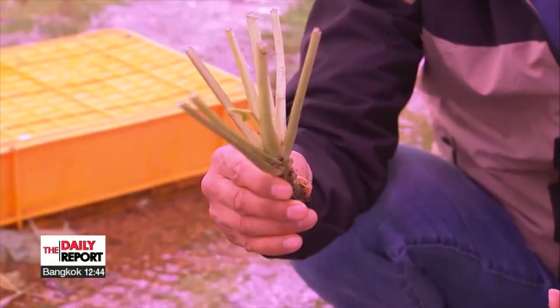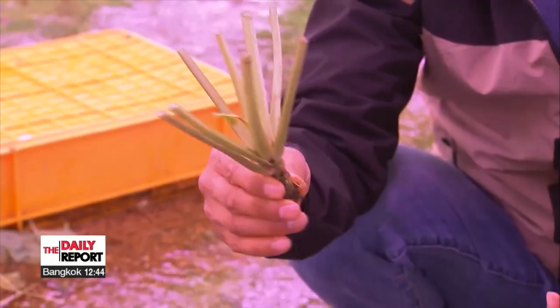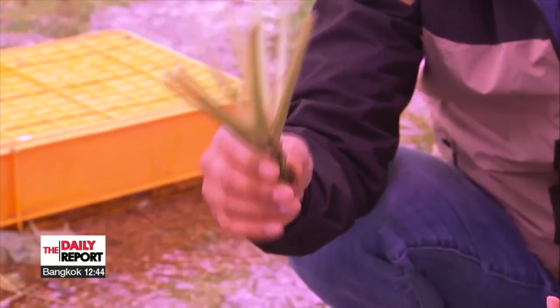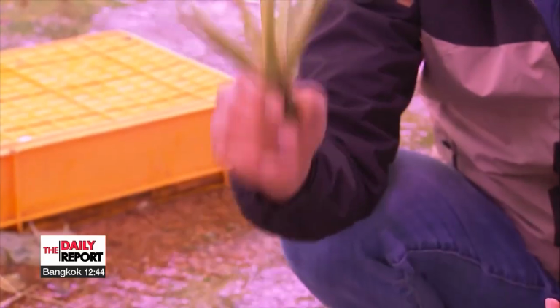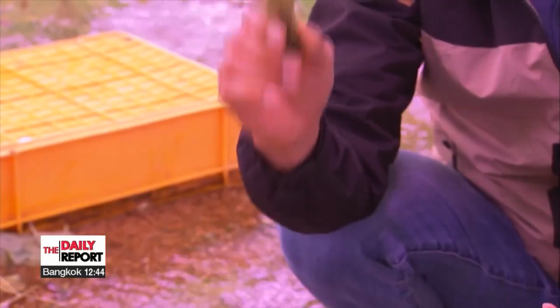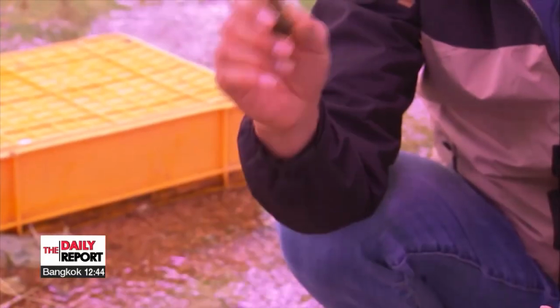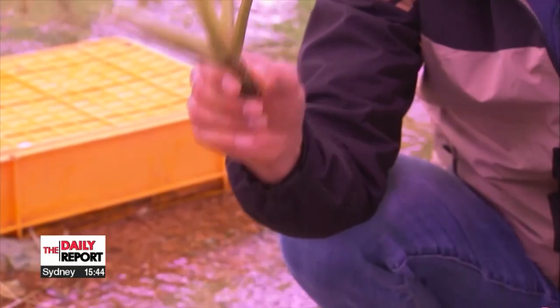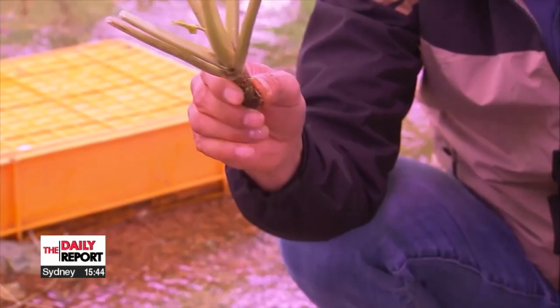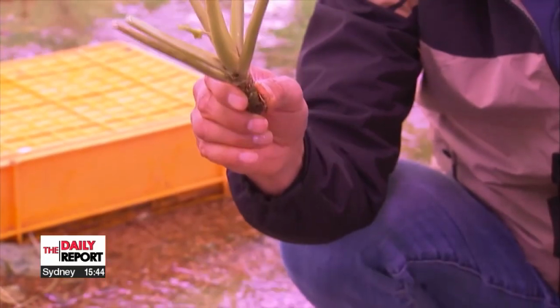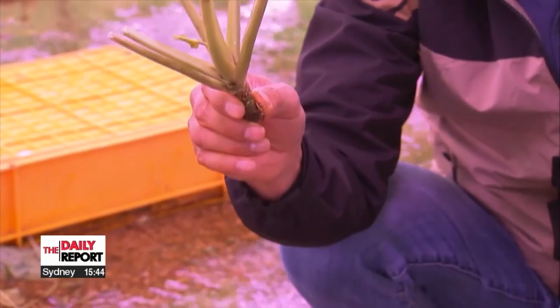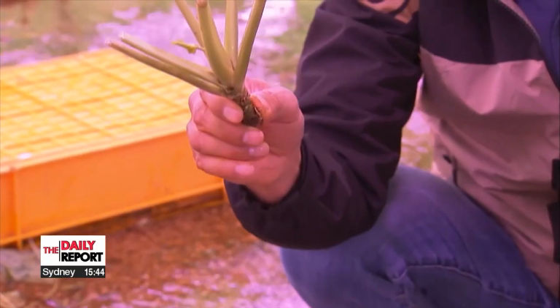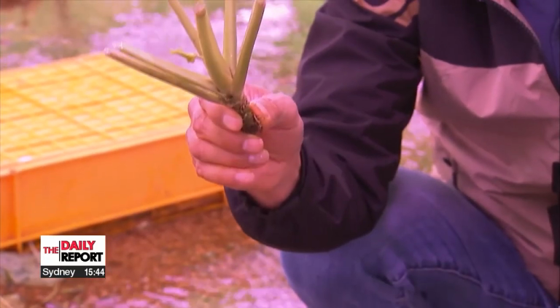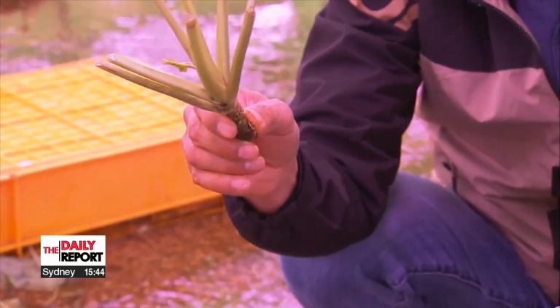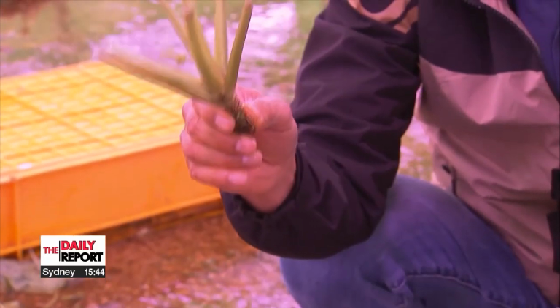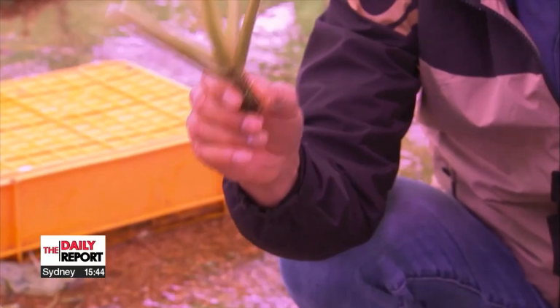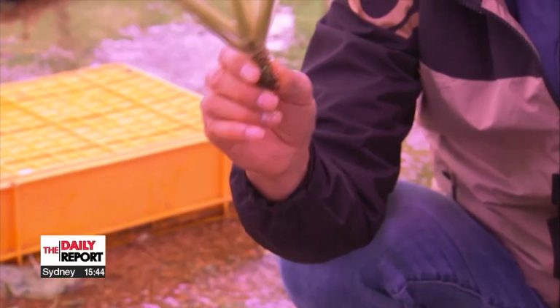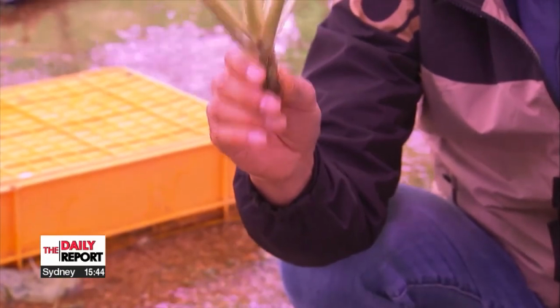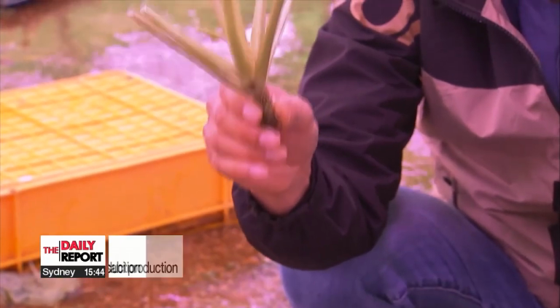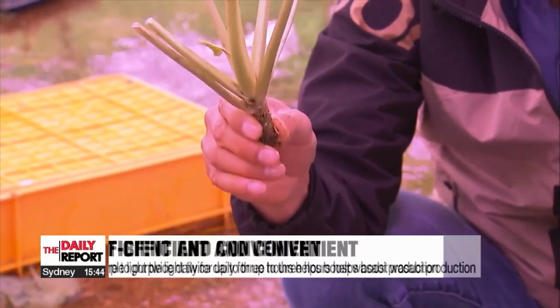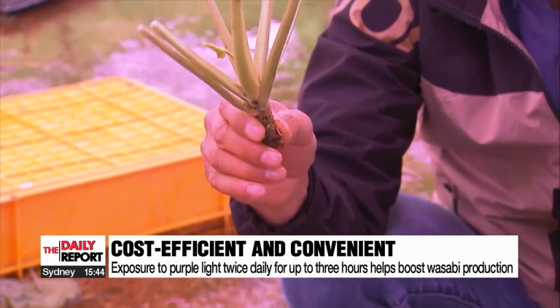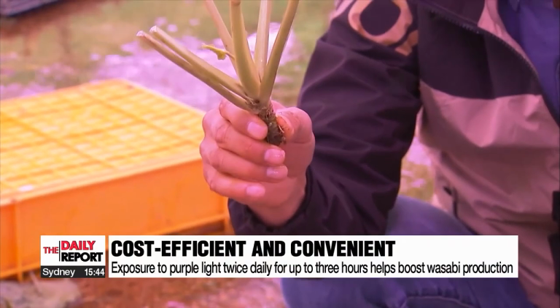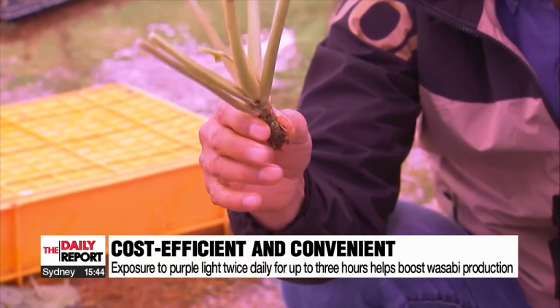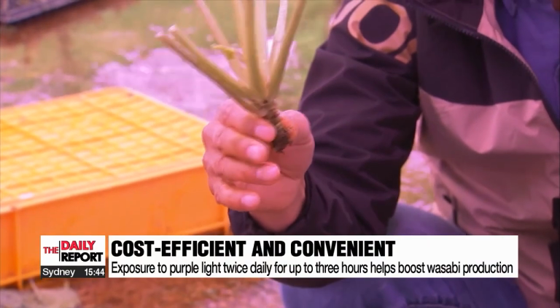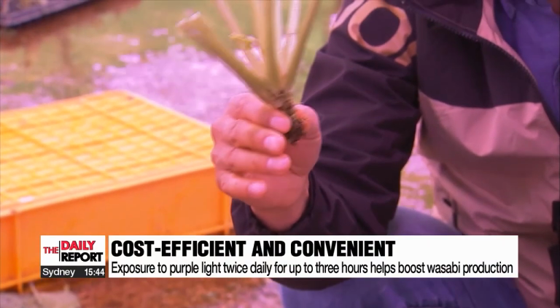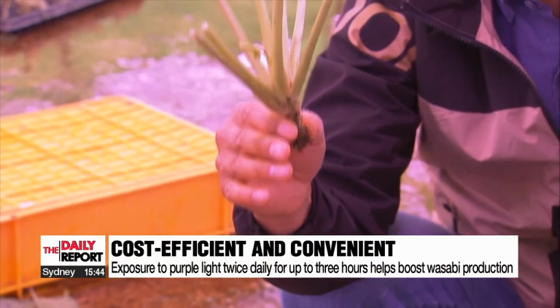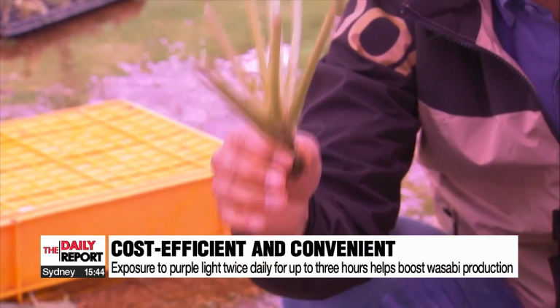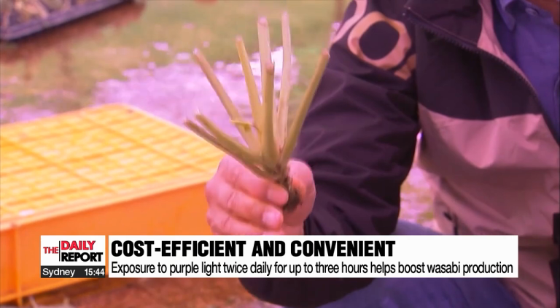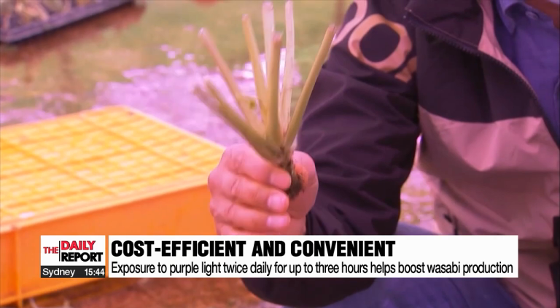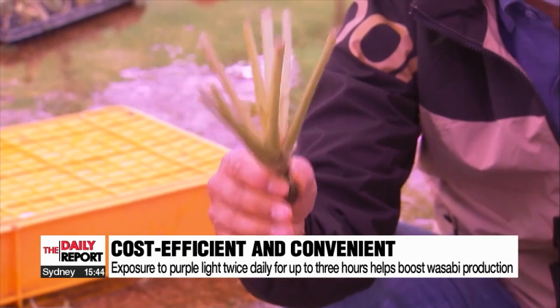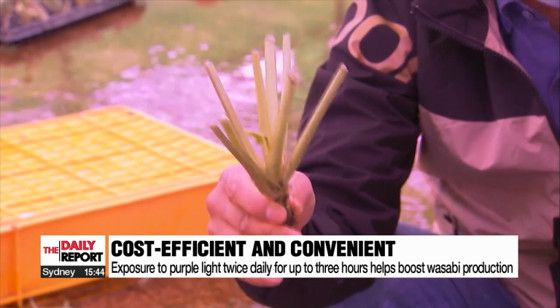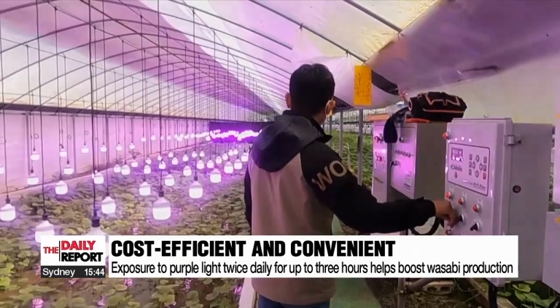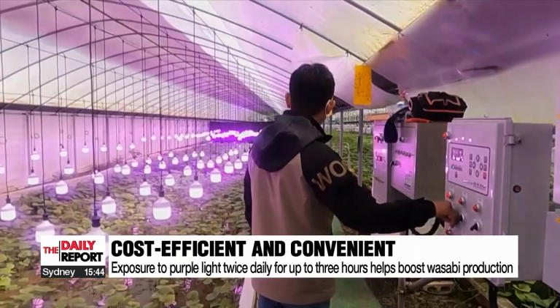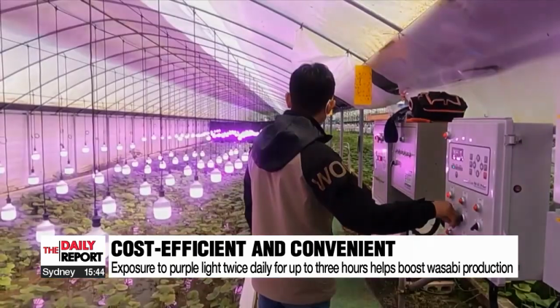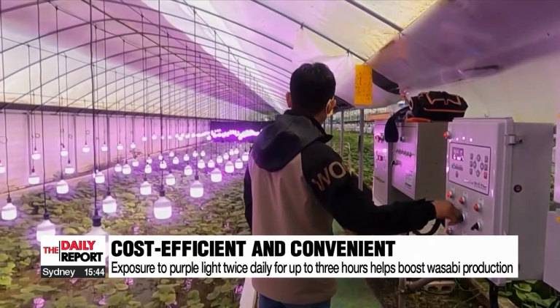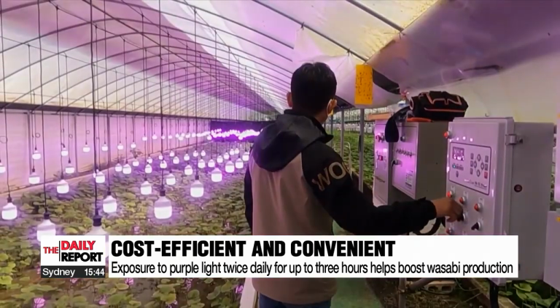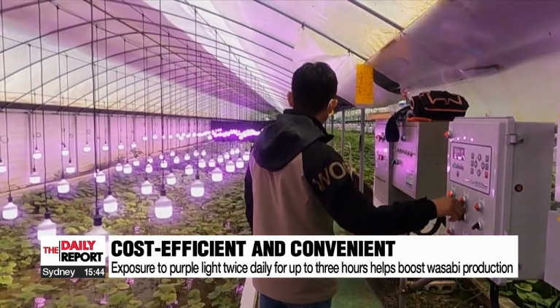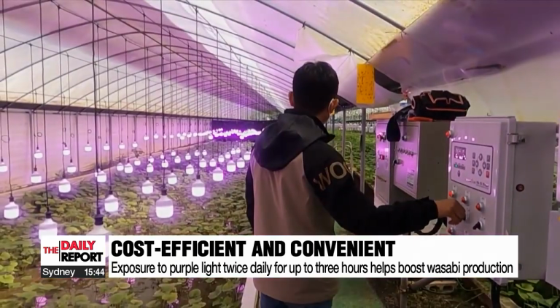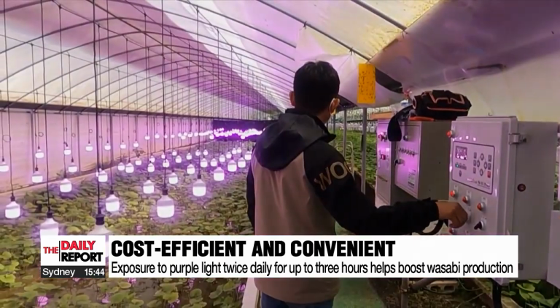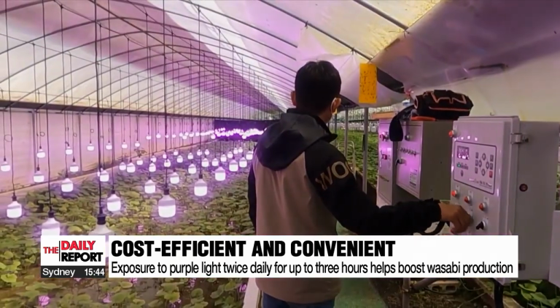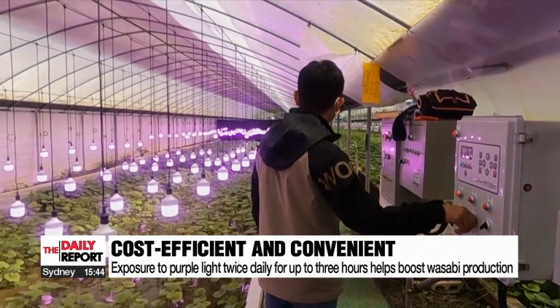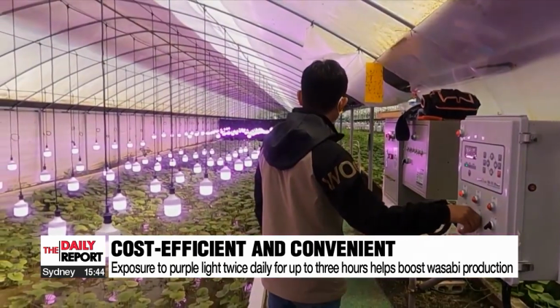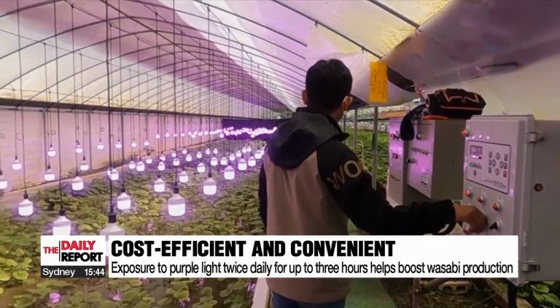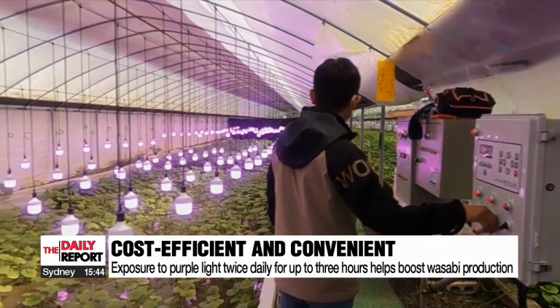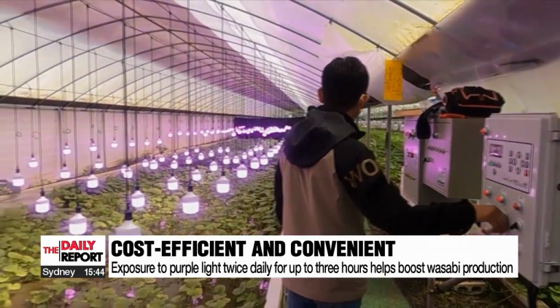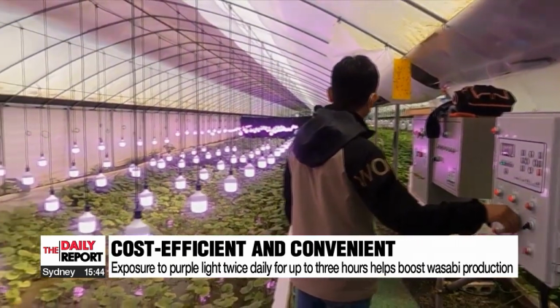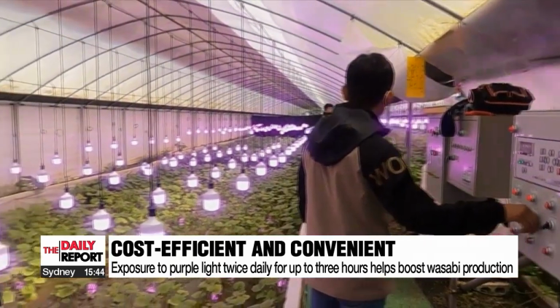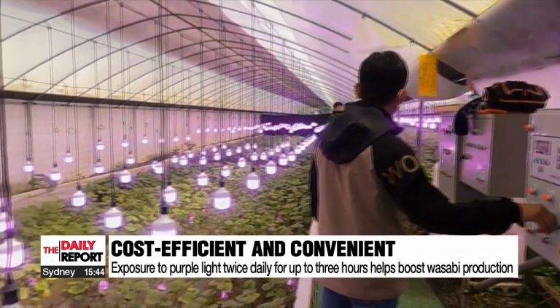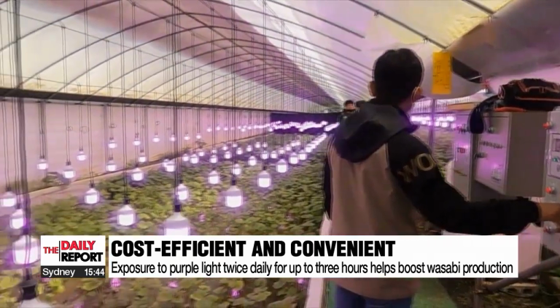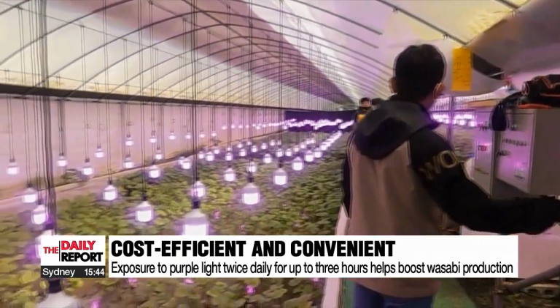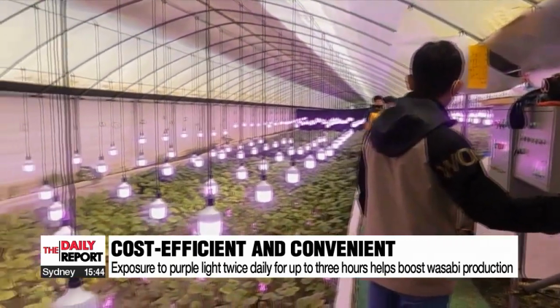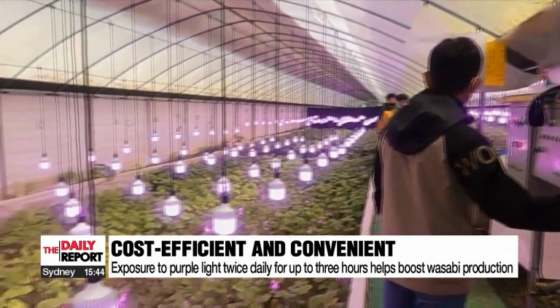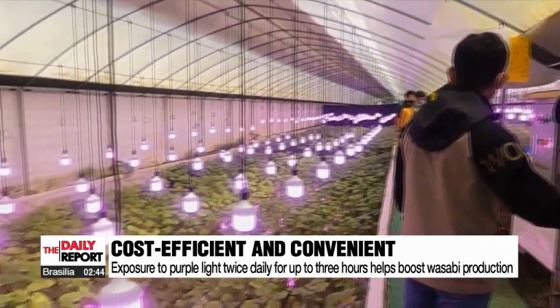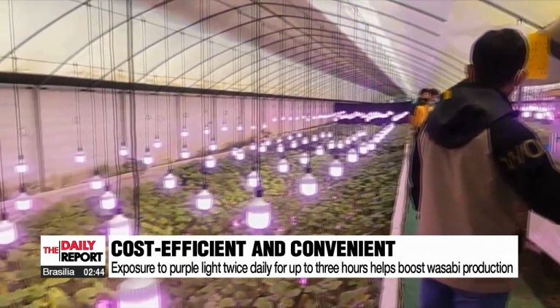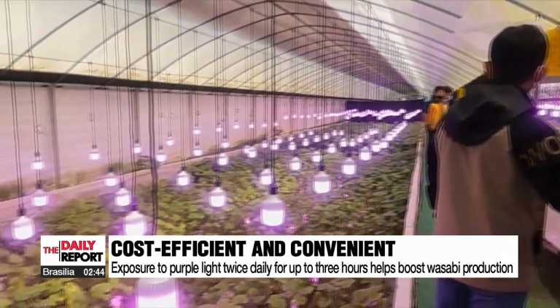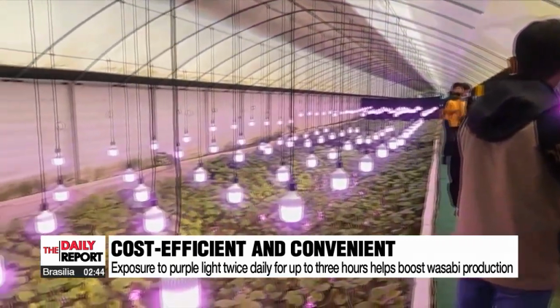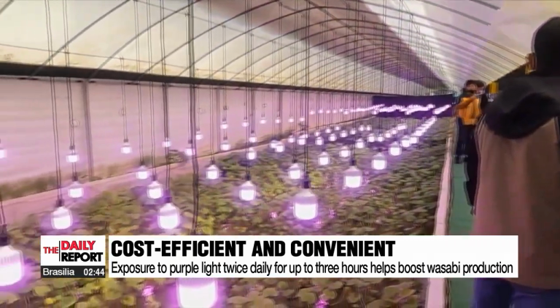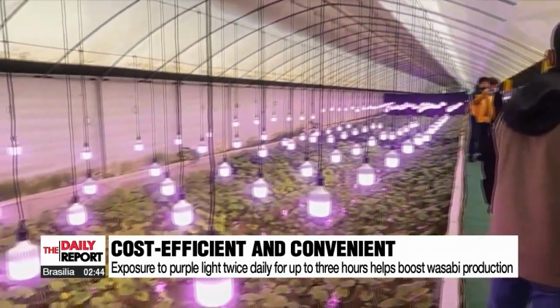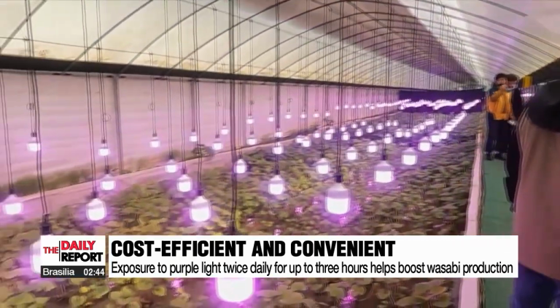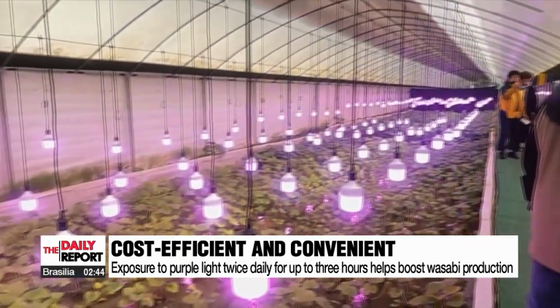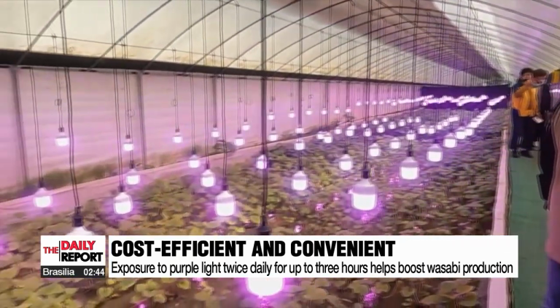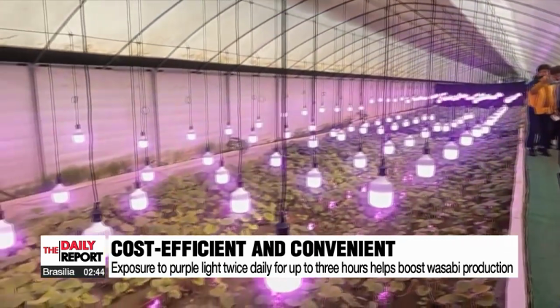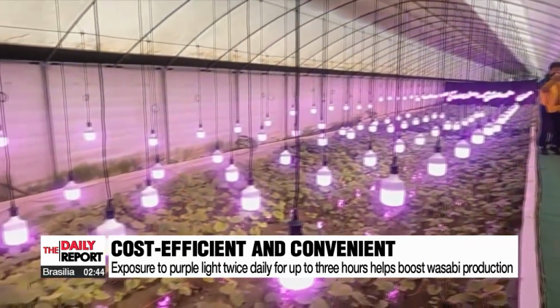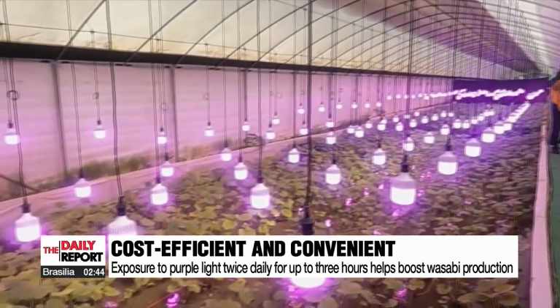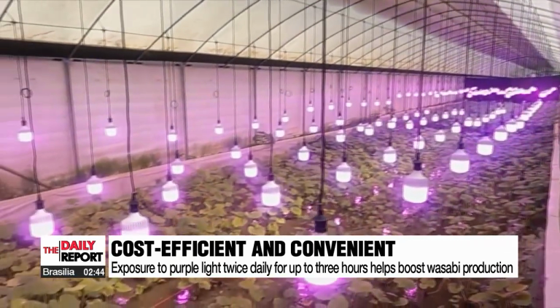The light is also extremely cost-efficient as it only needs to be turned on for no more than three hours at a time, twice a day.